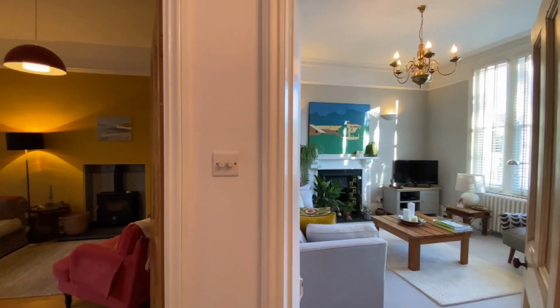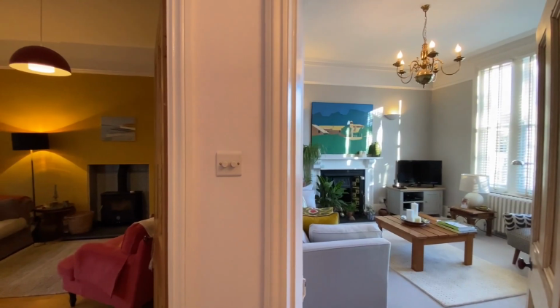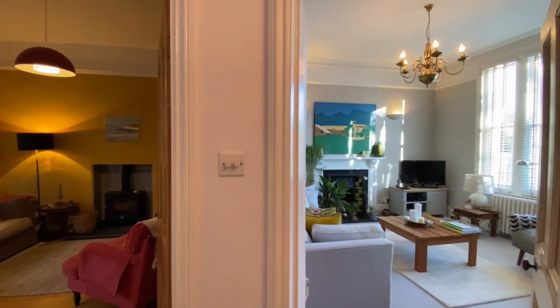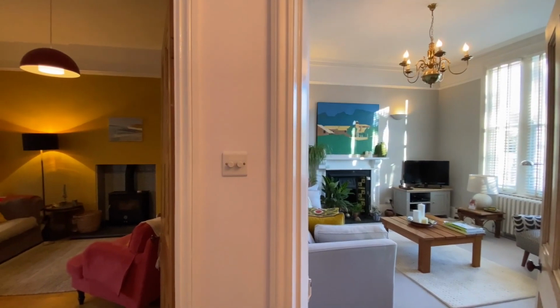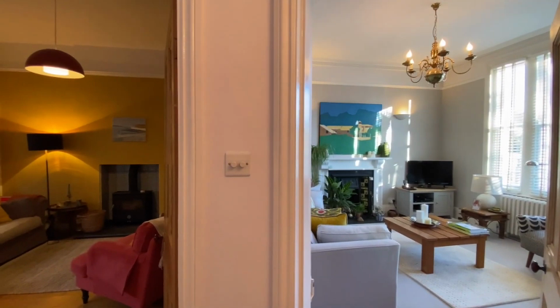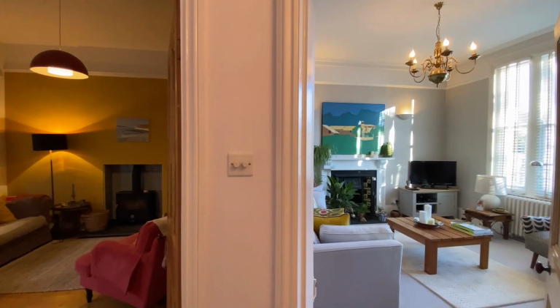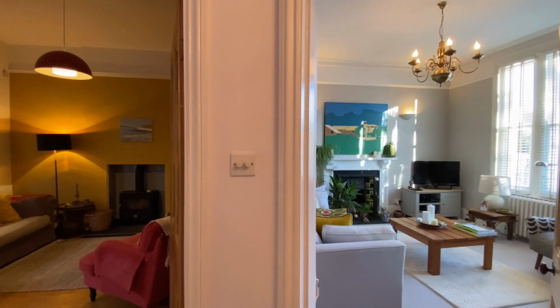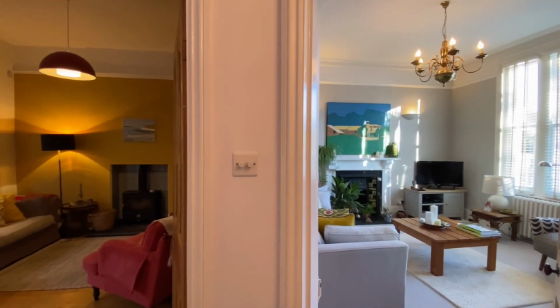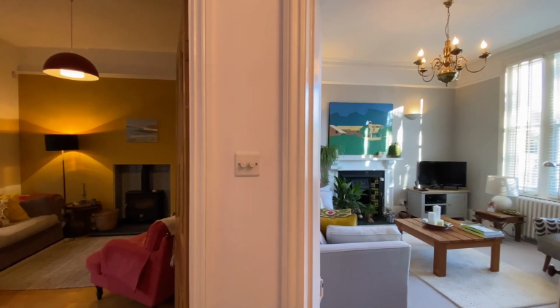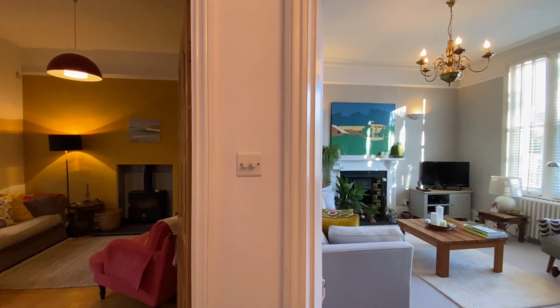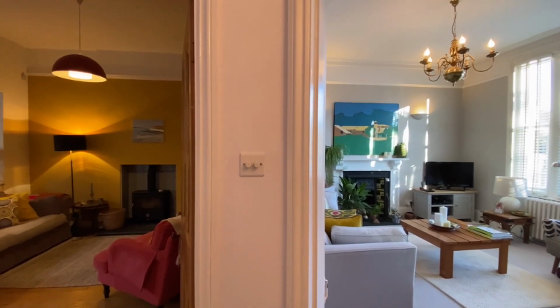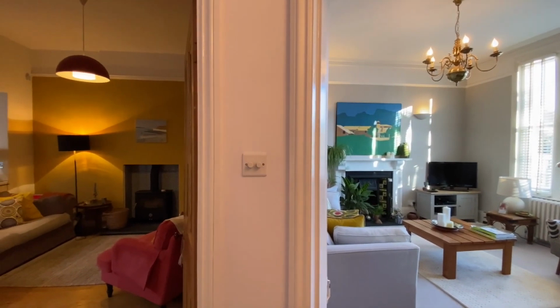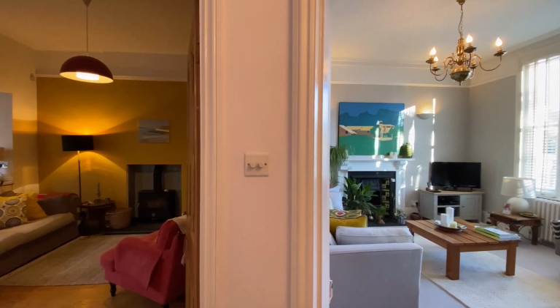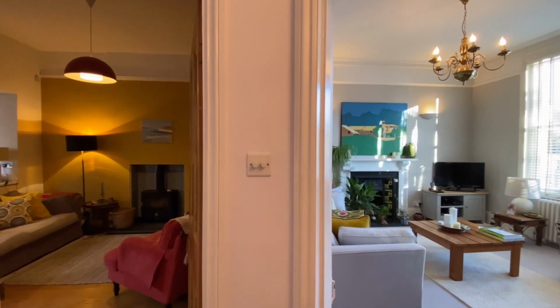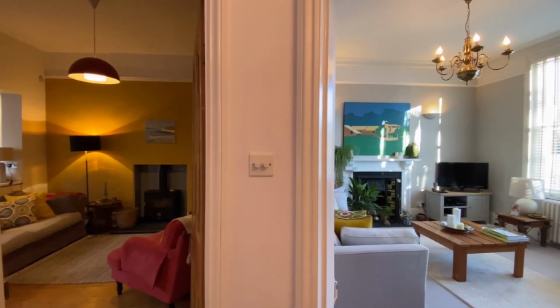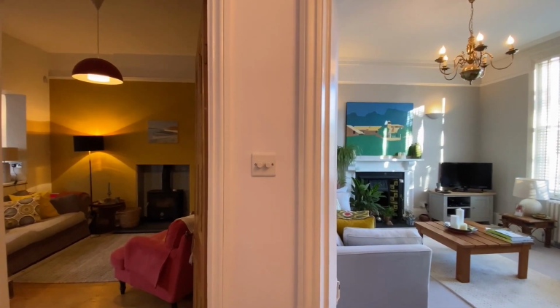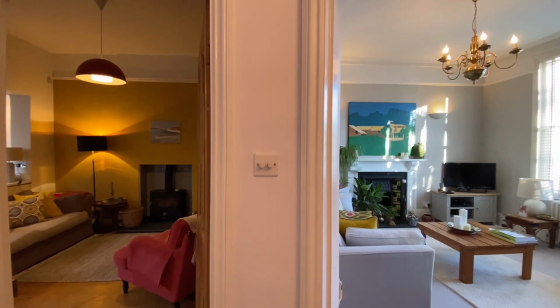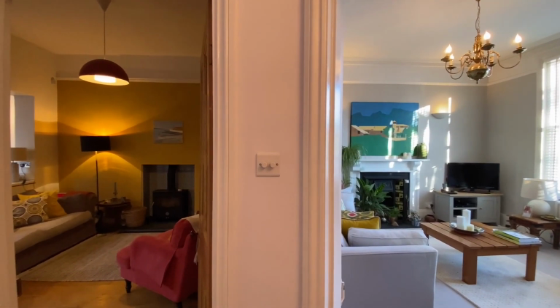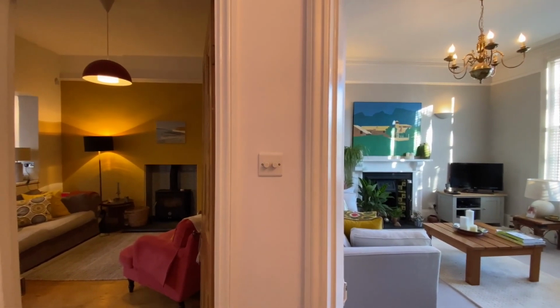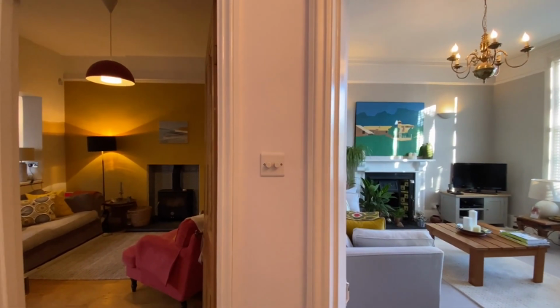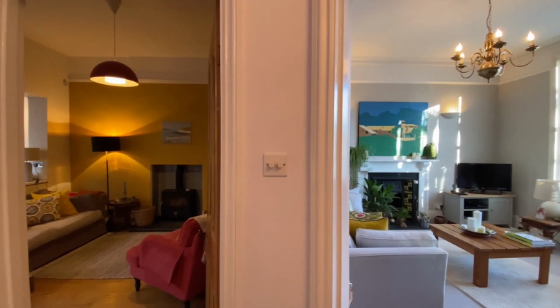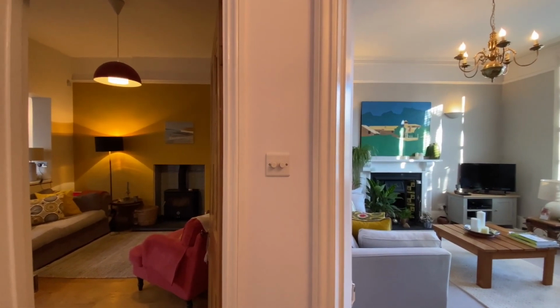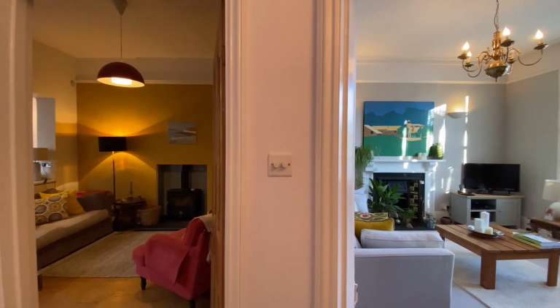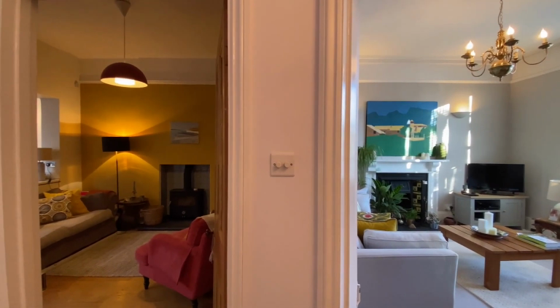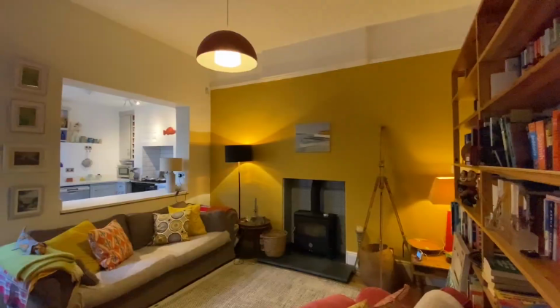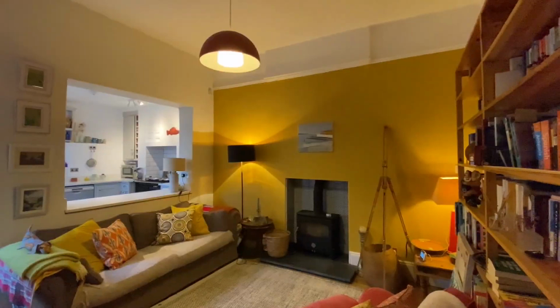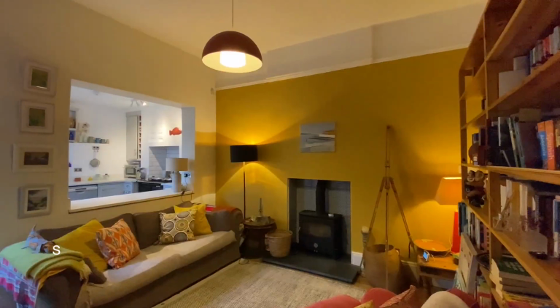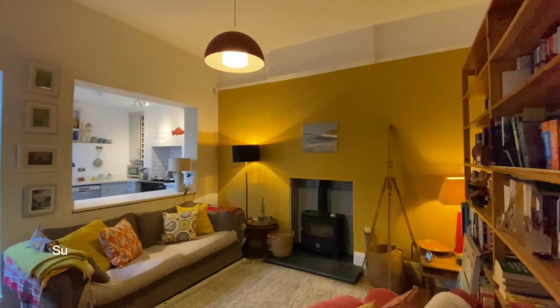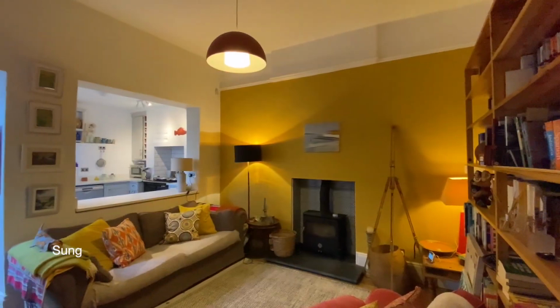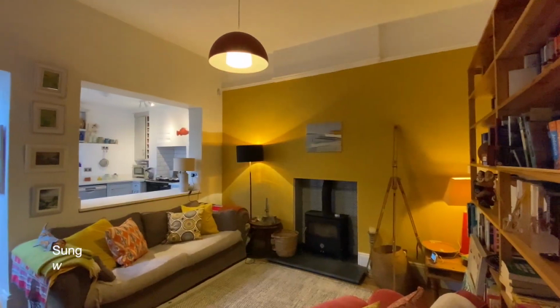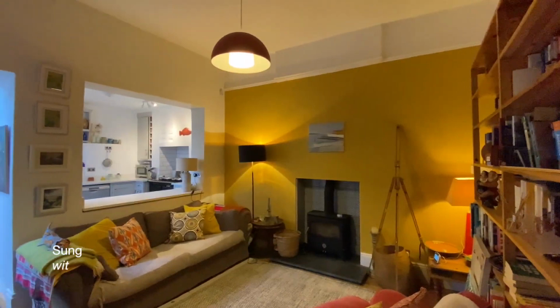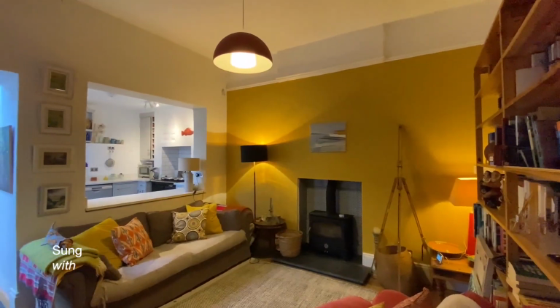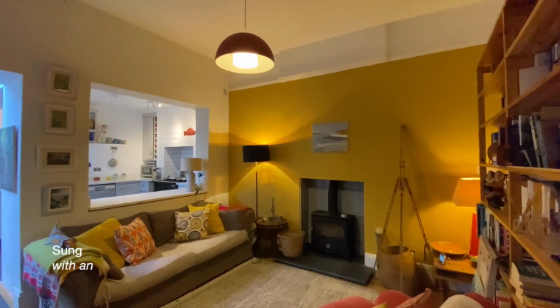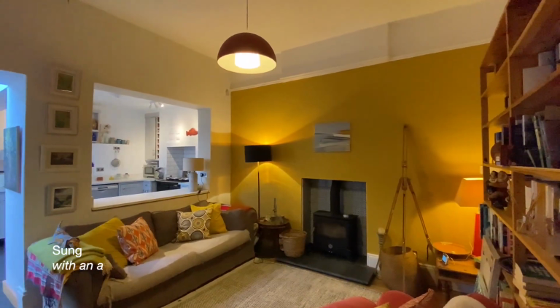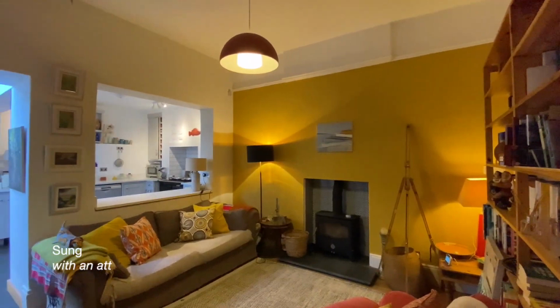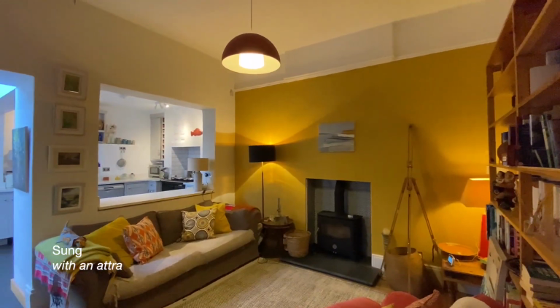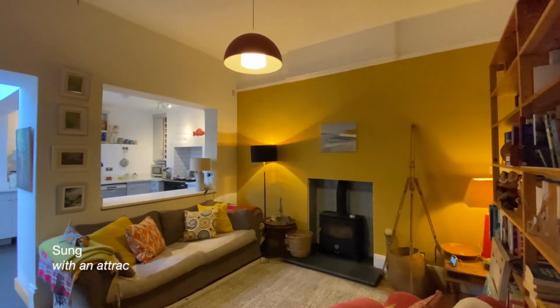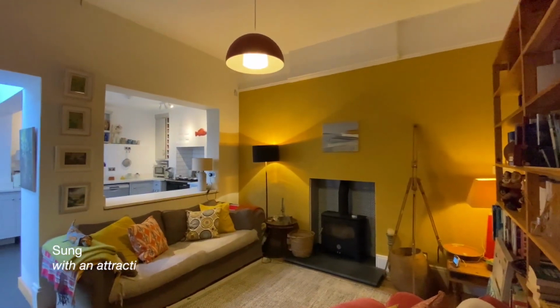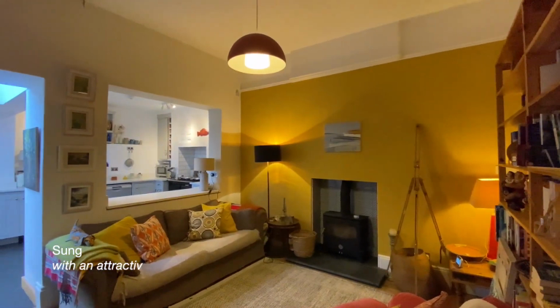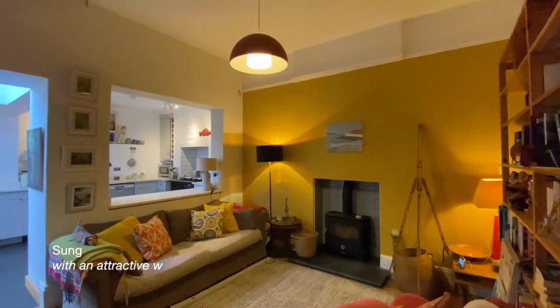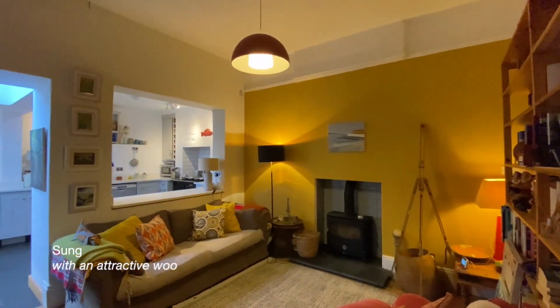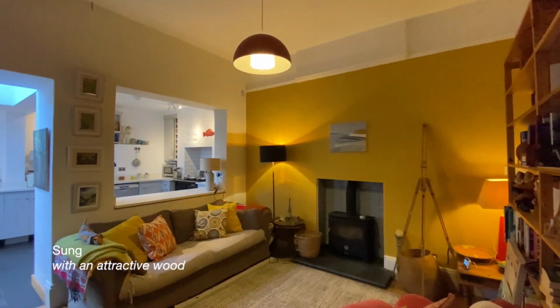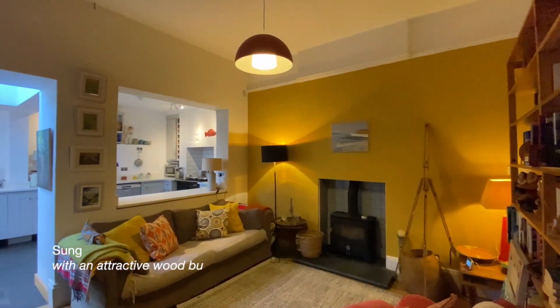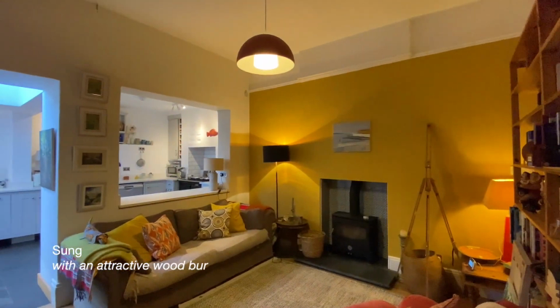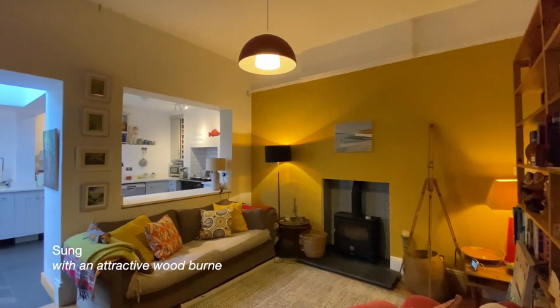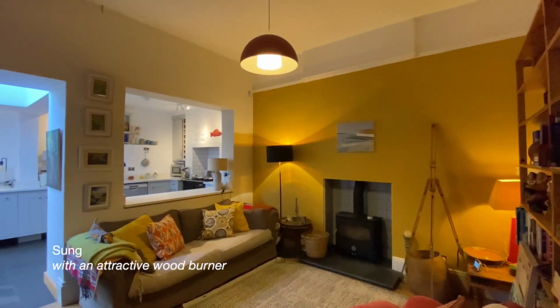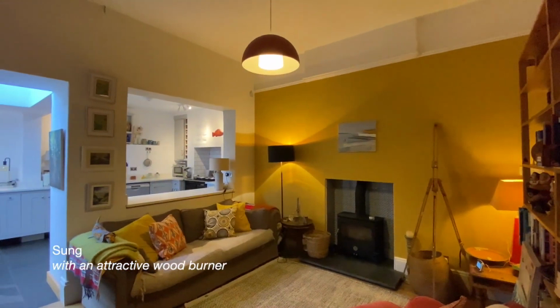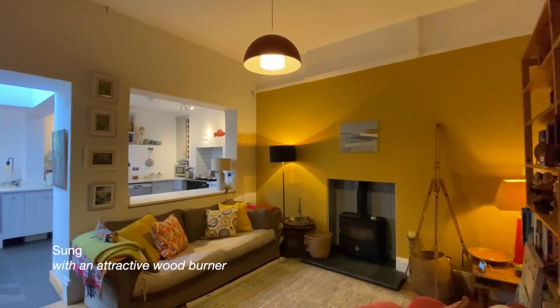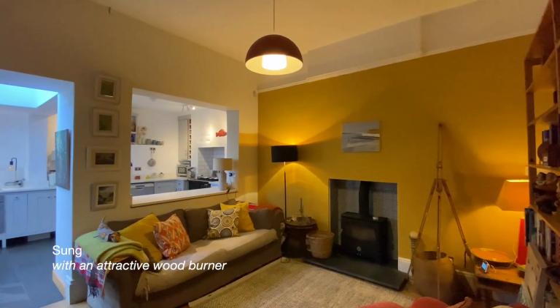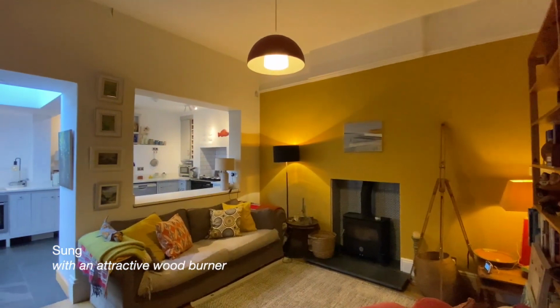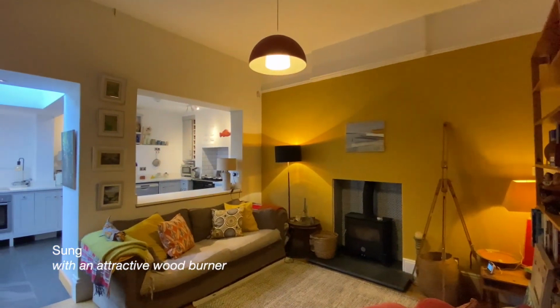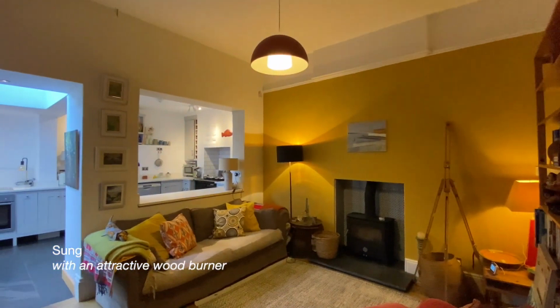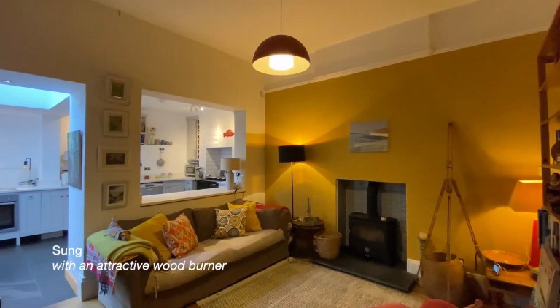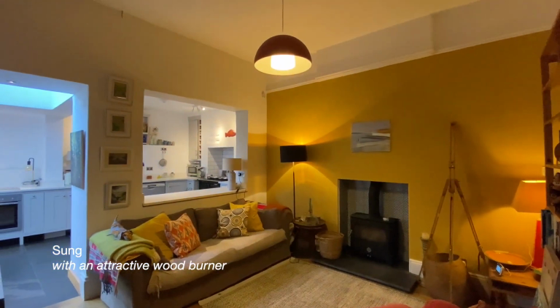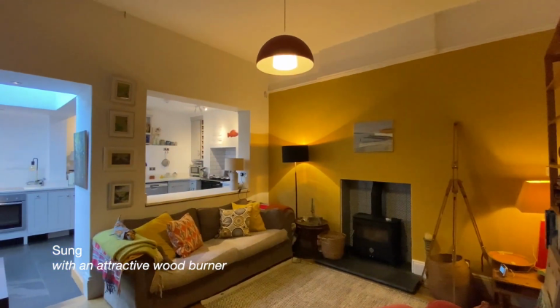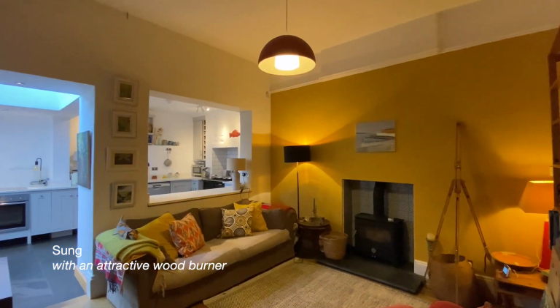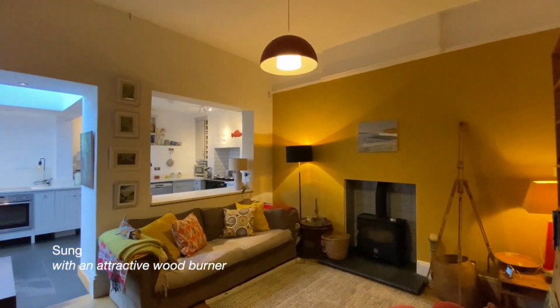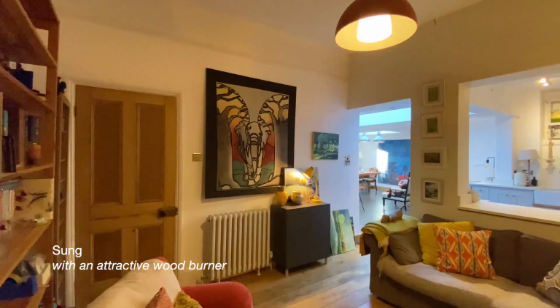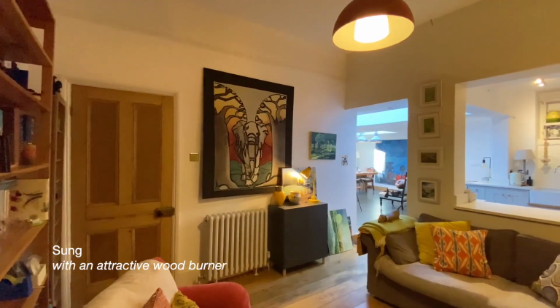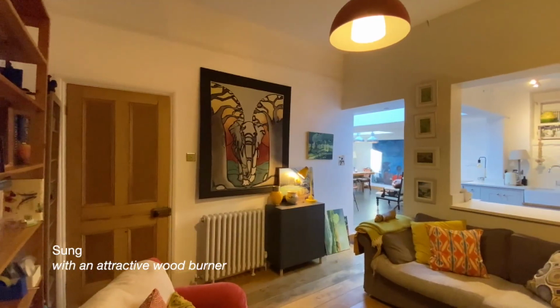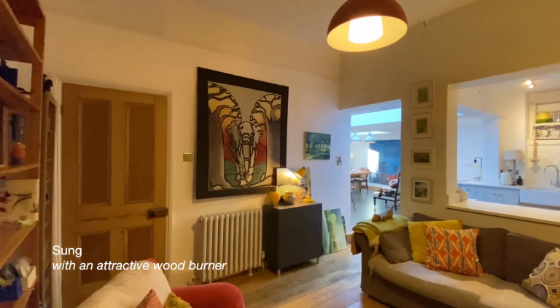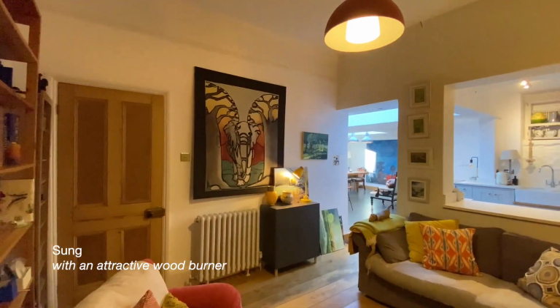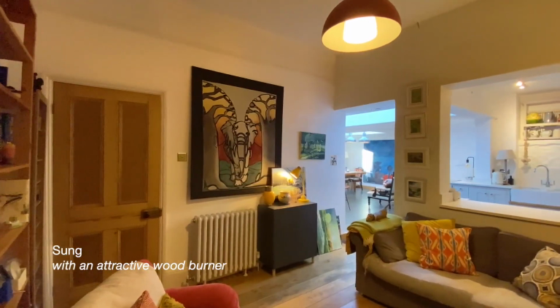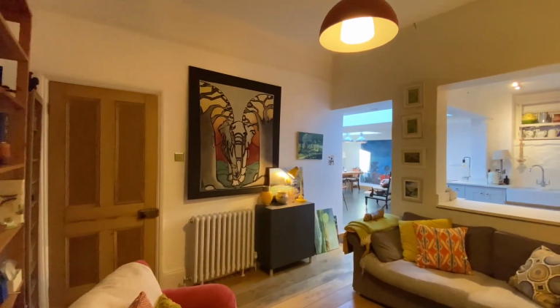Next to the living room, towards the rear of the property, is the snug — a lovely cosy room with high ceilings and a wood burner.